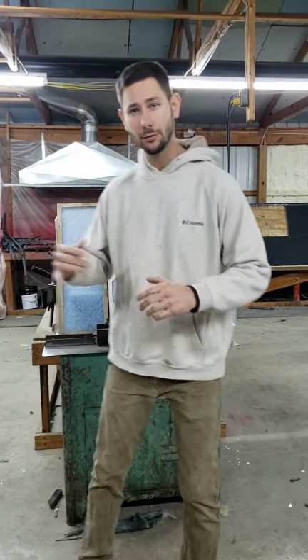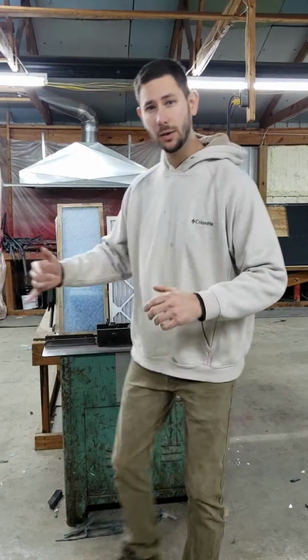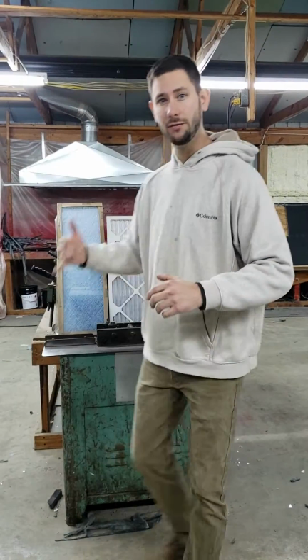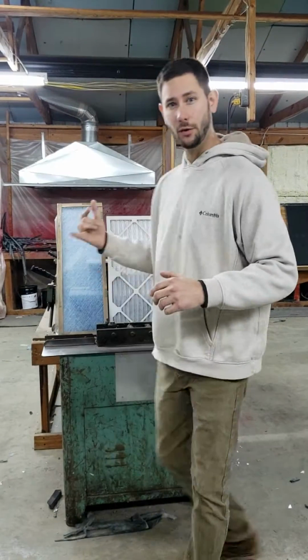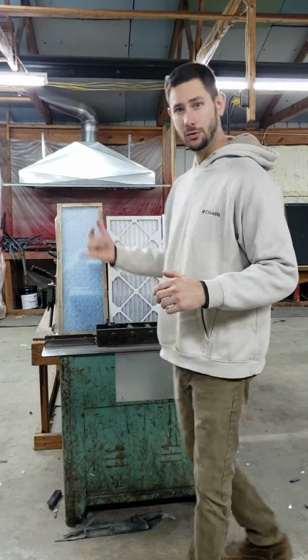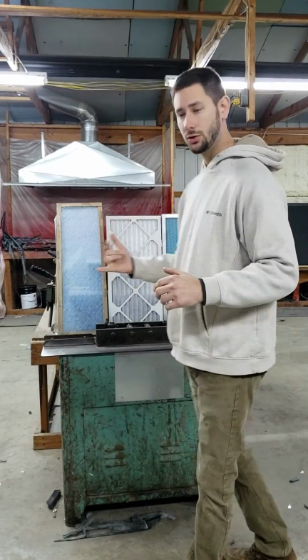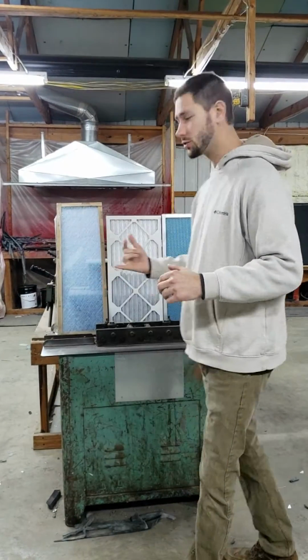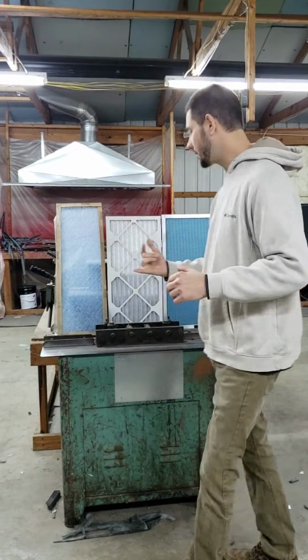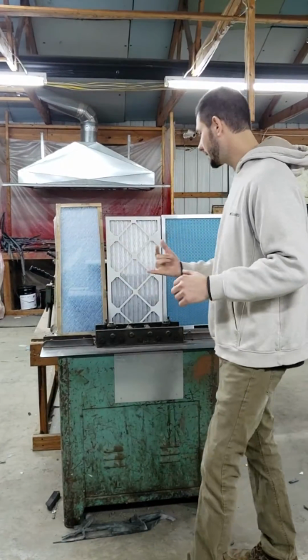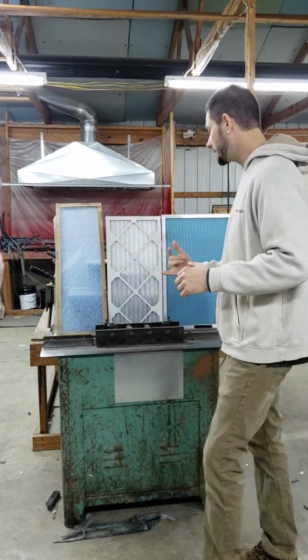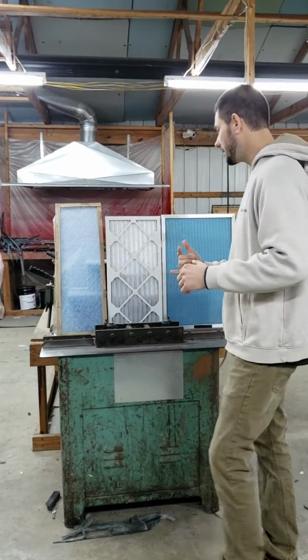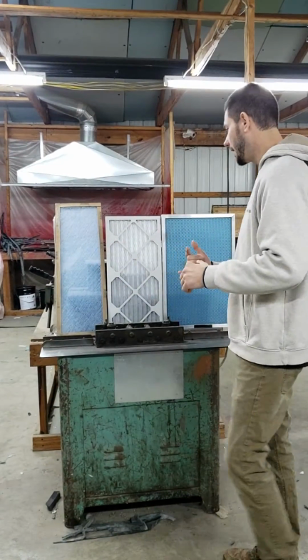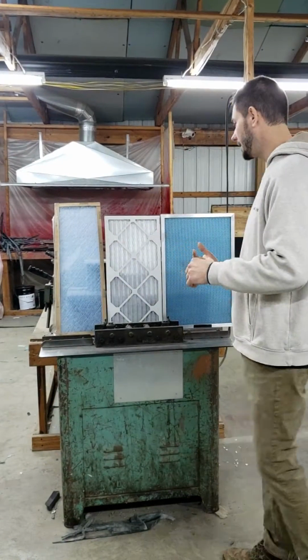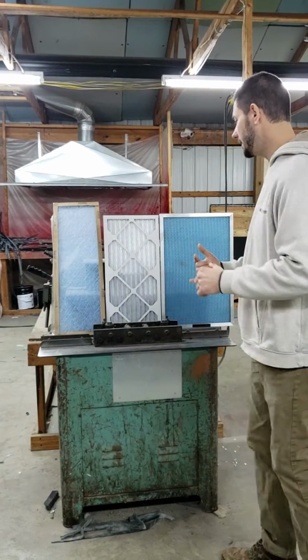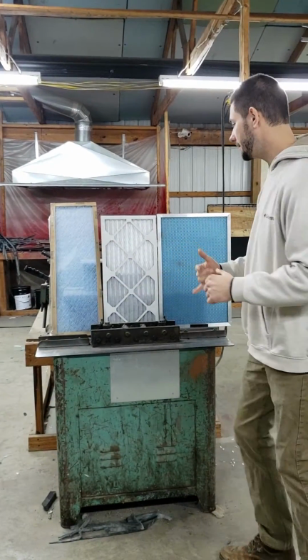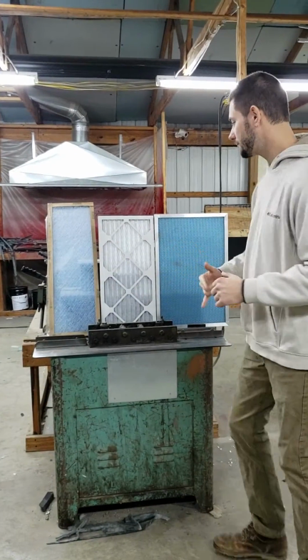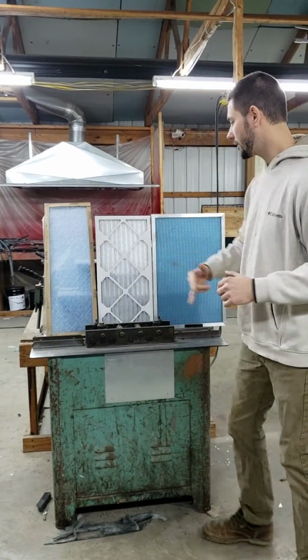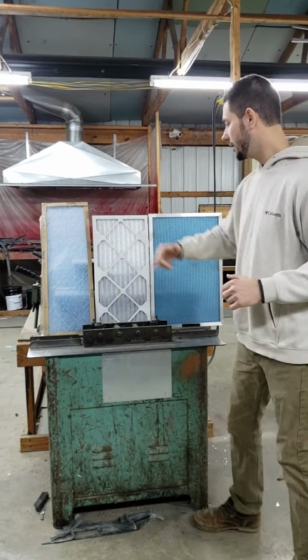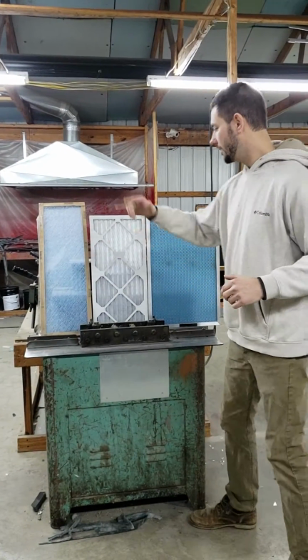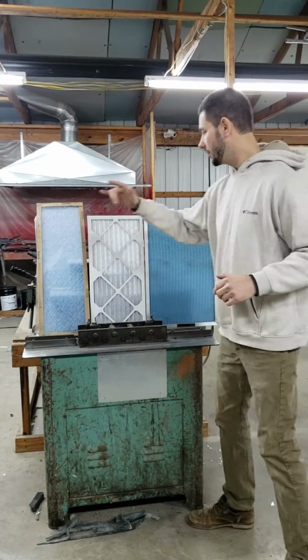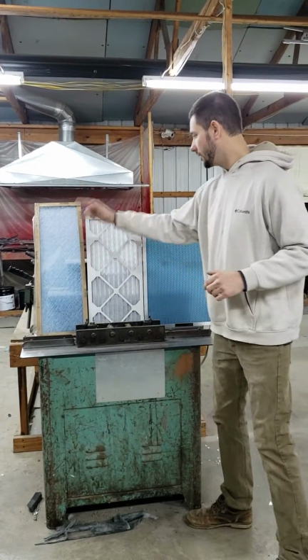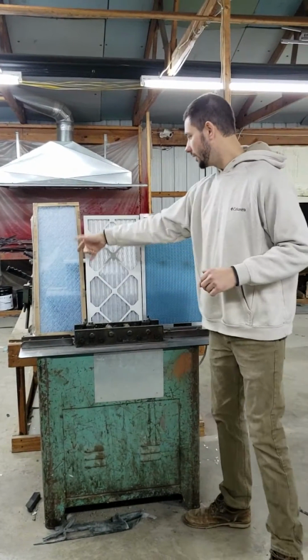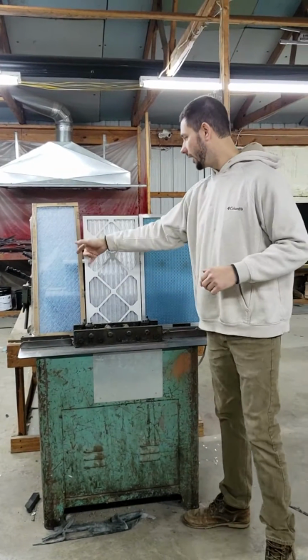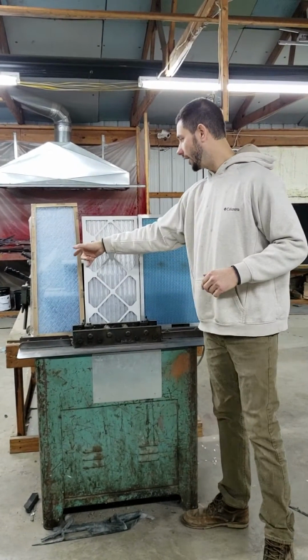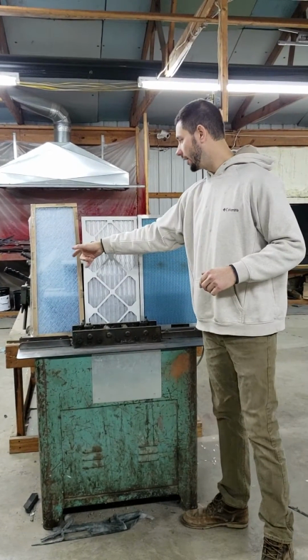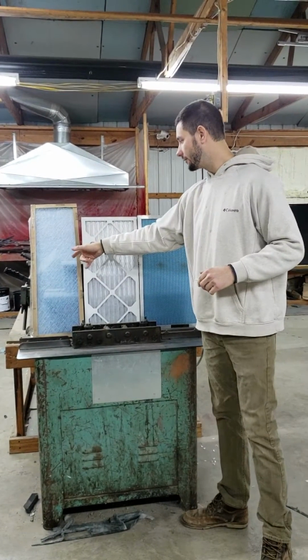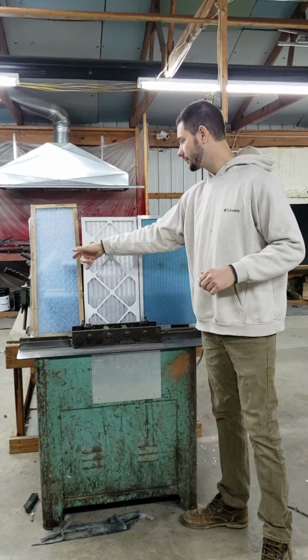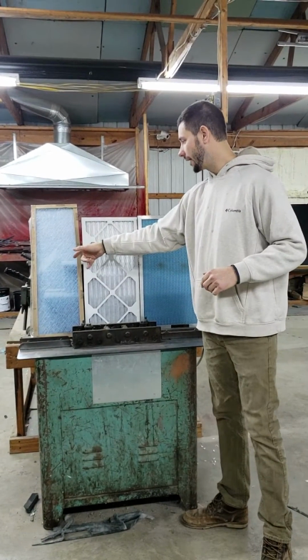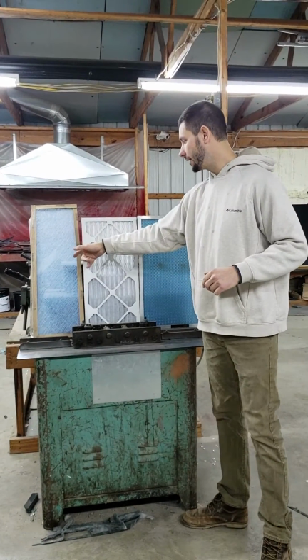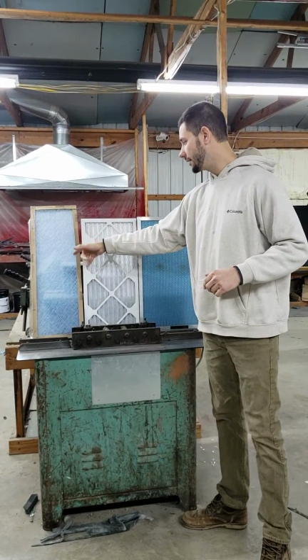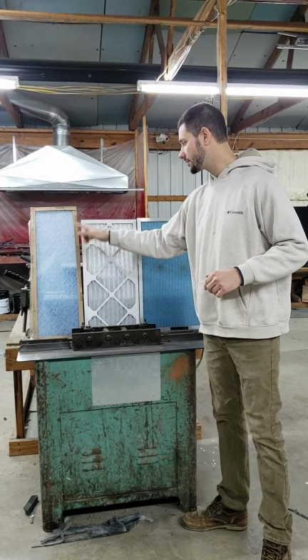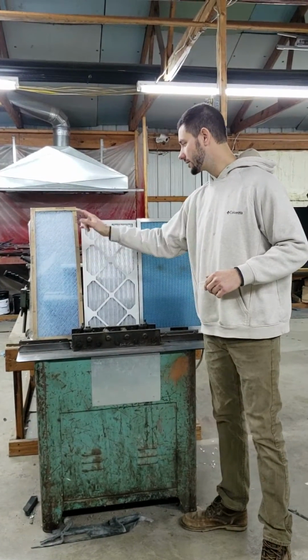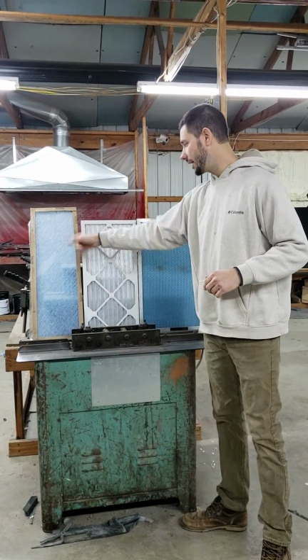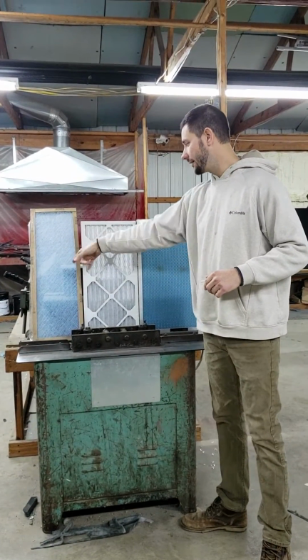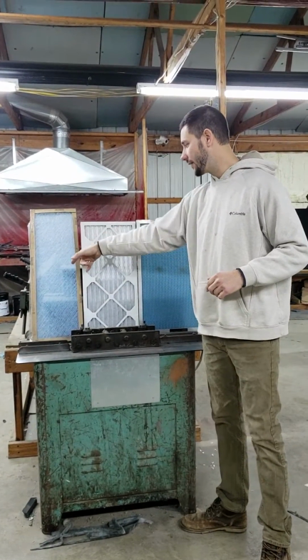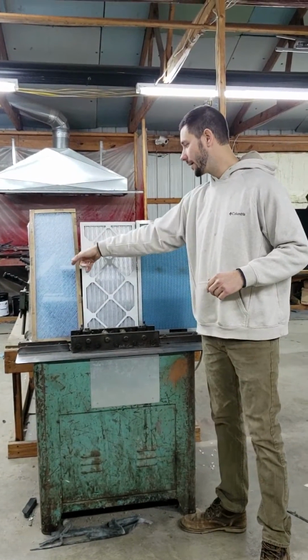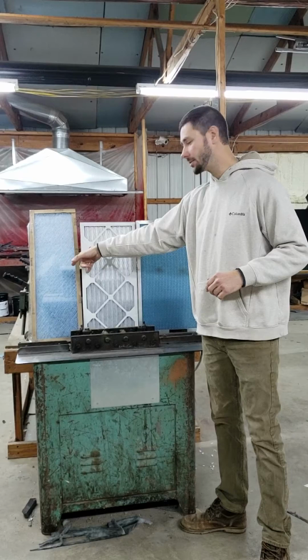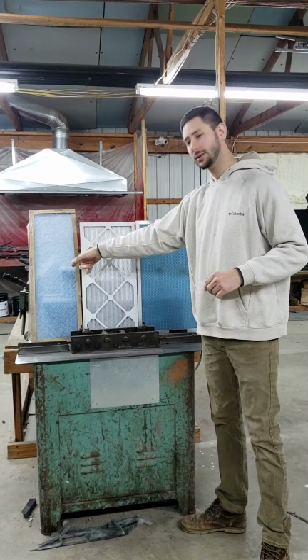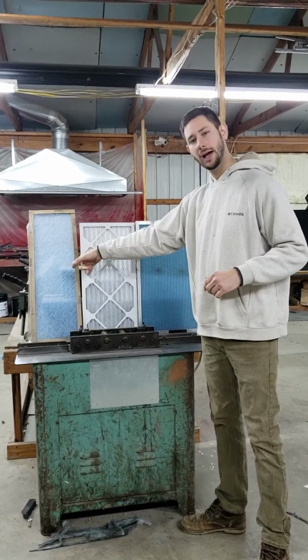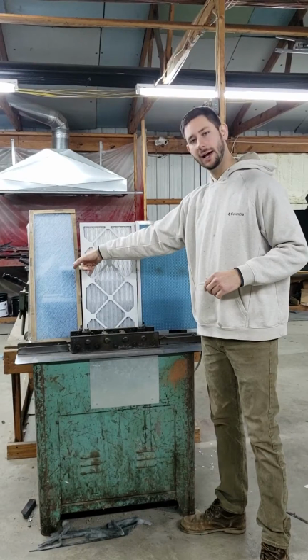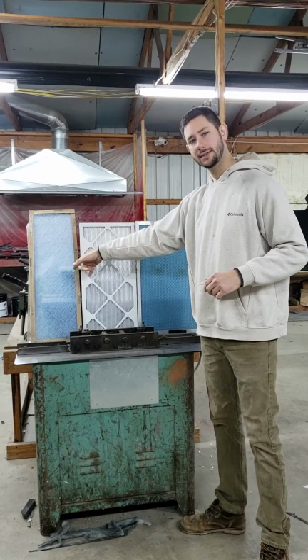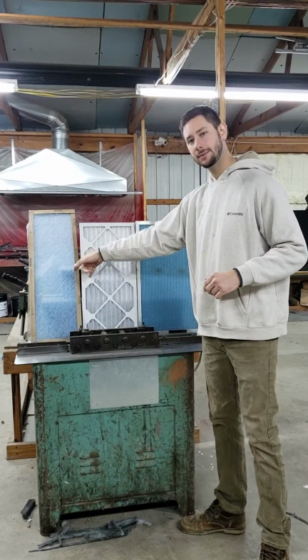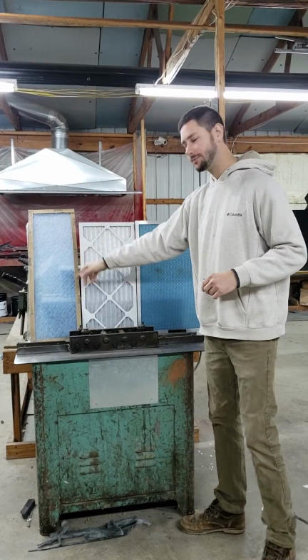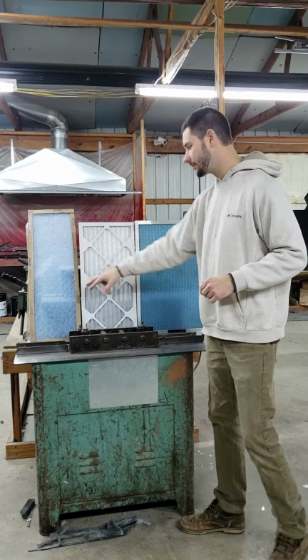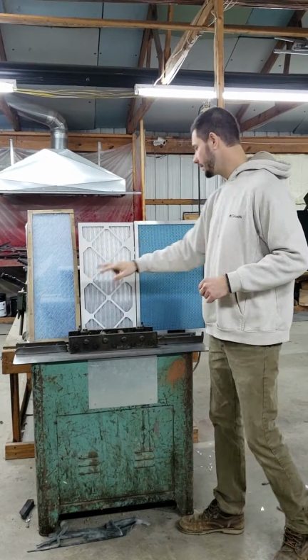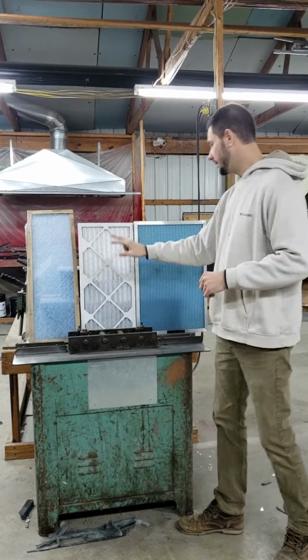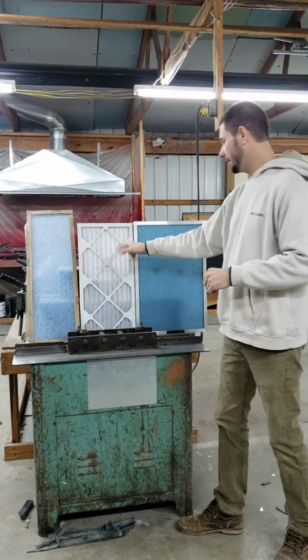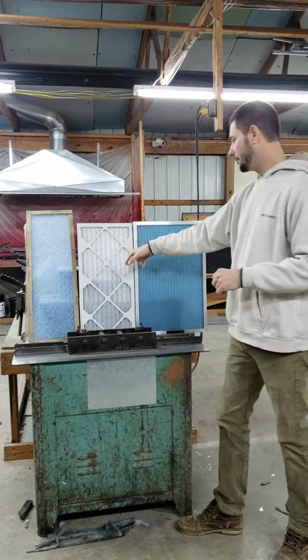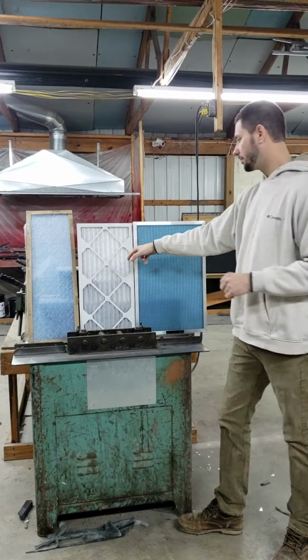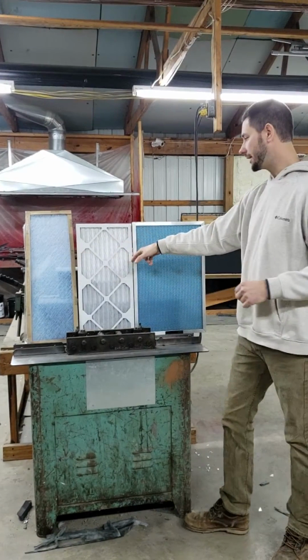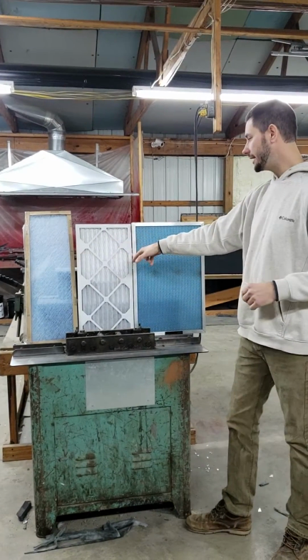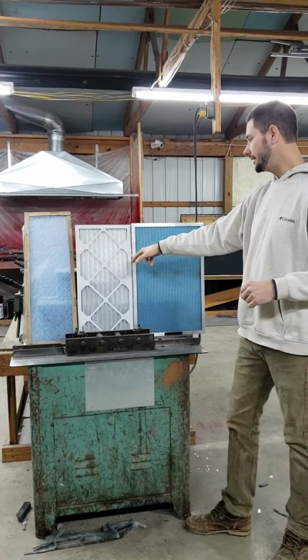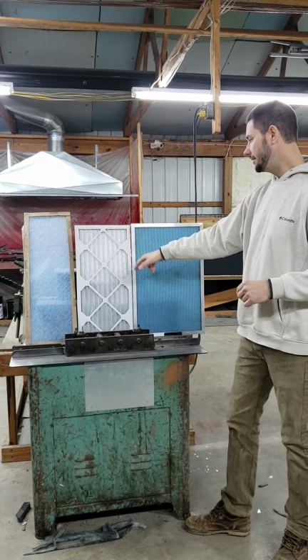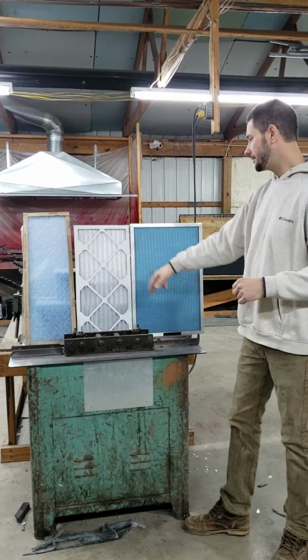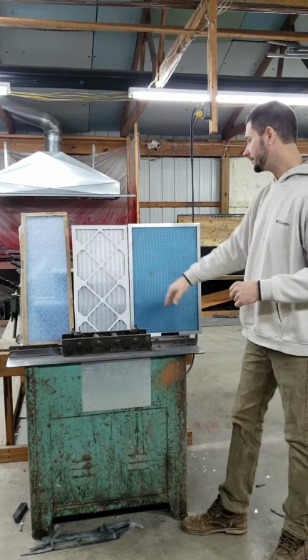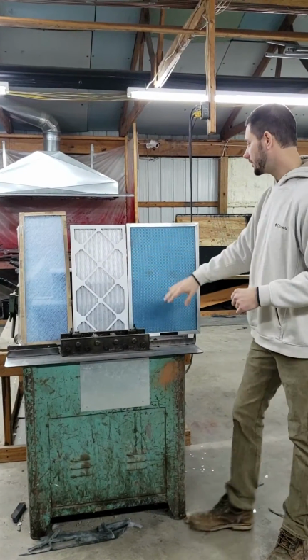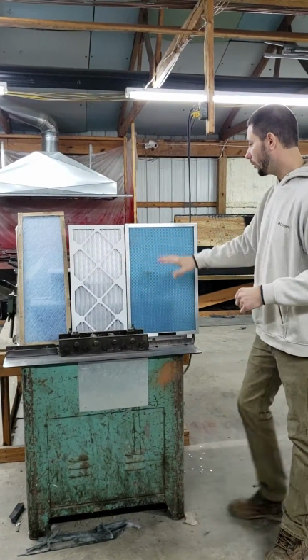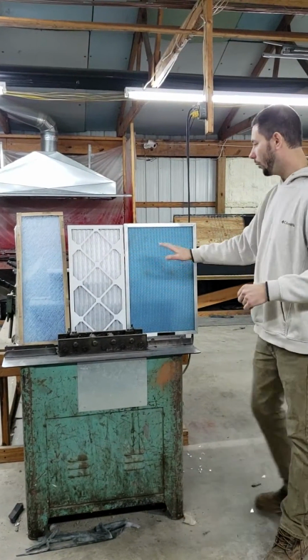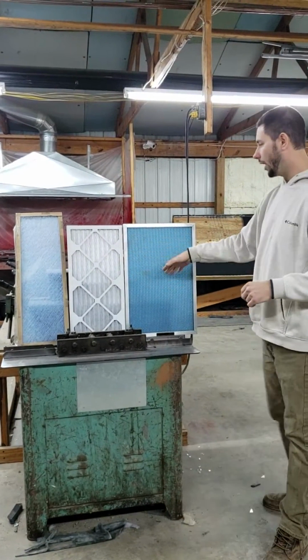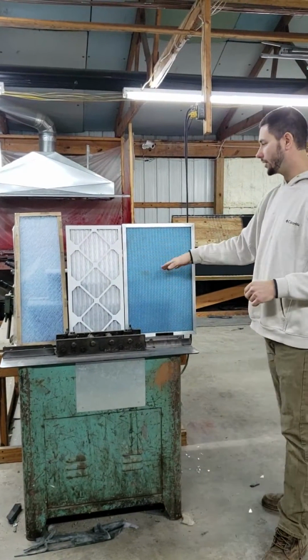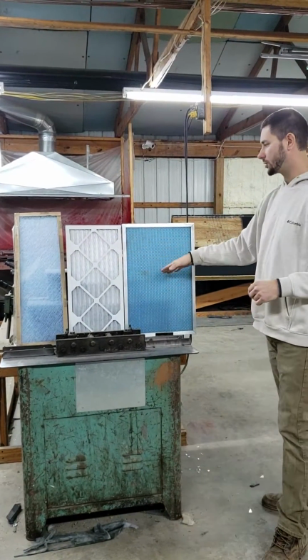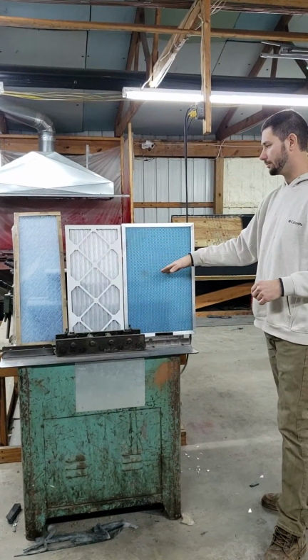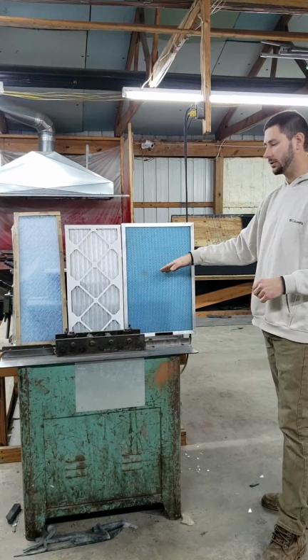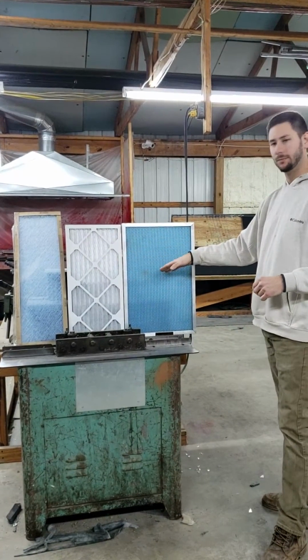I have three filters directly behind me. Right here is fiberglass, pleated, and washable.